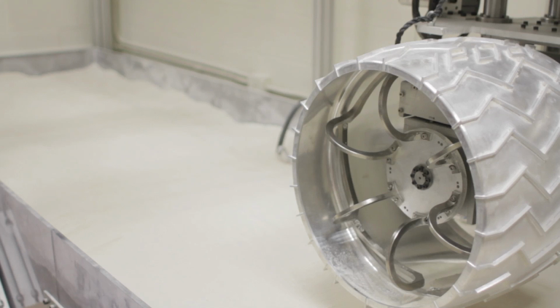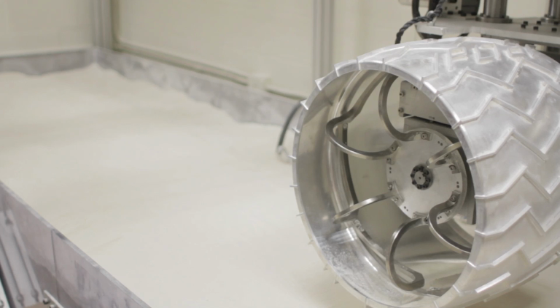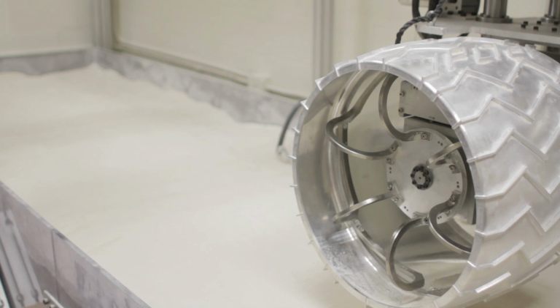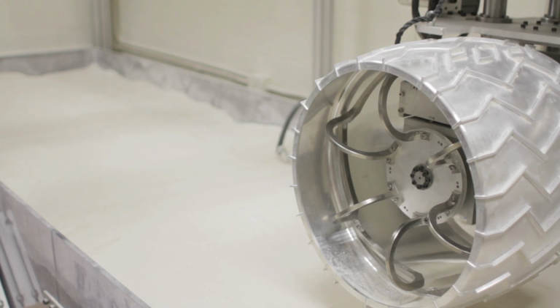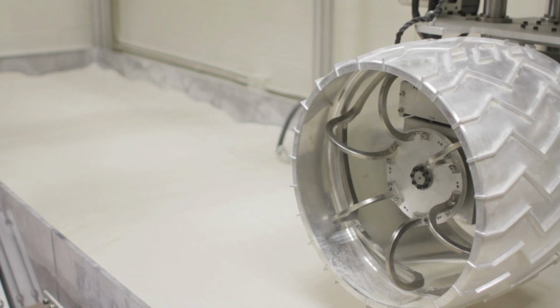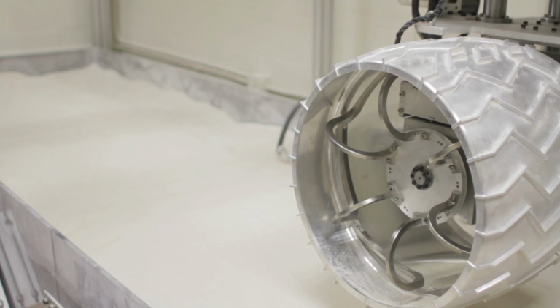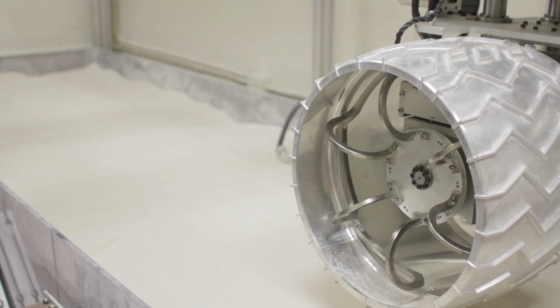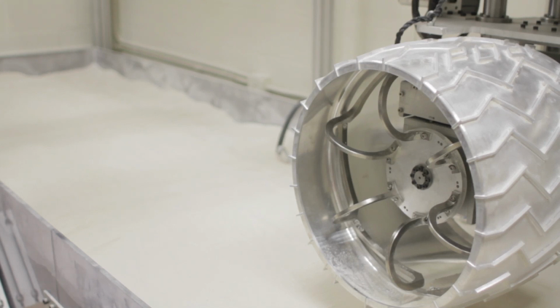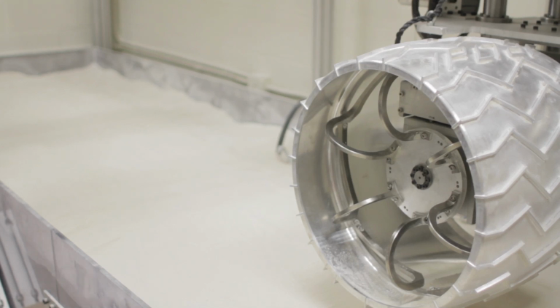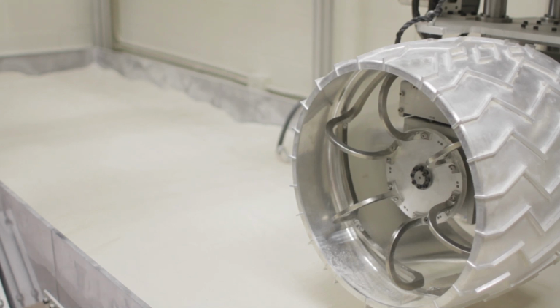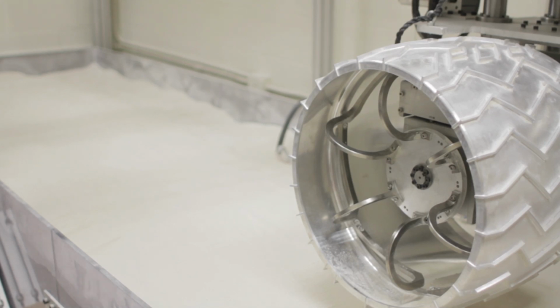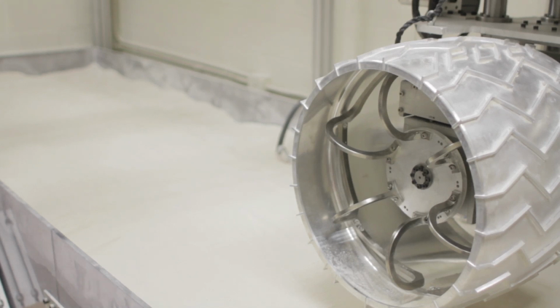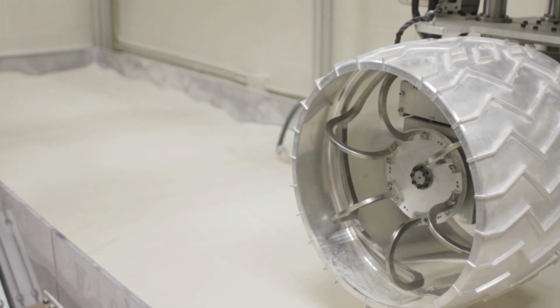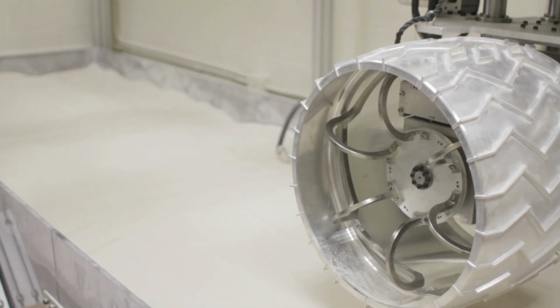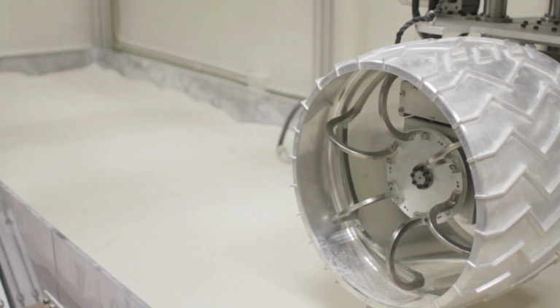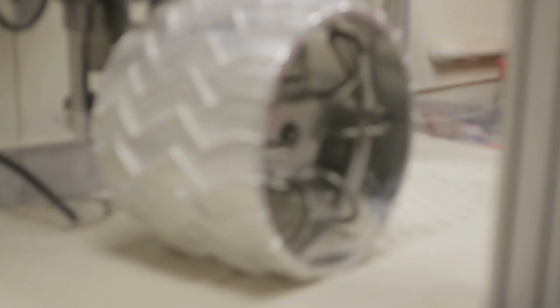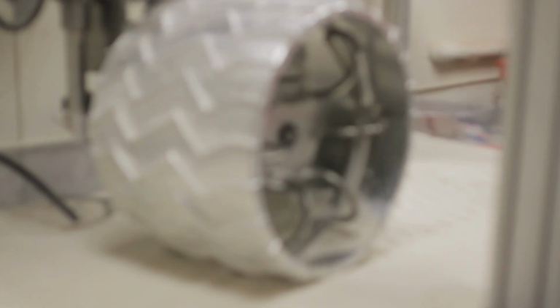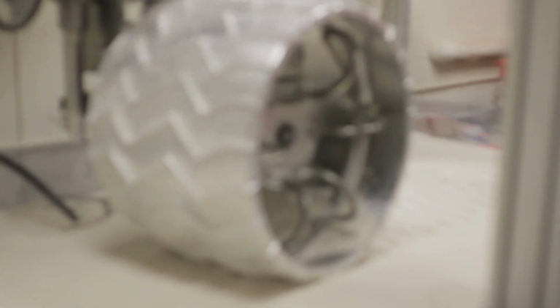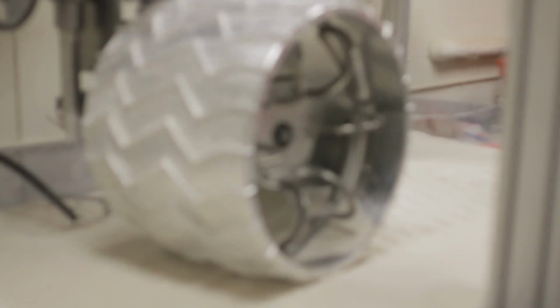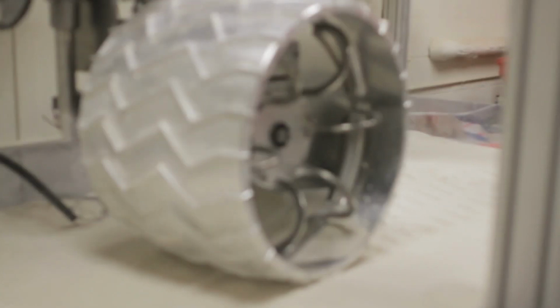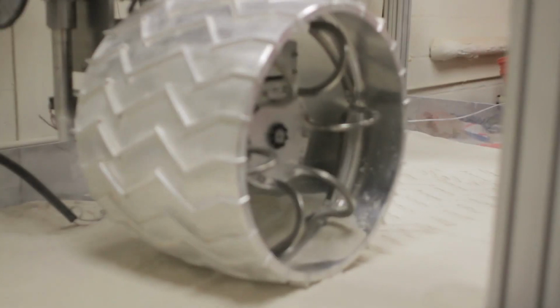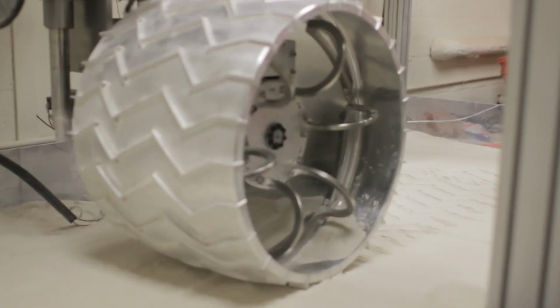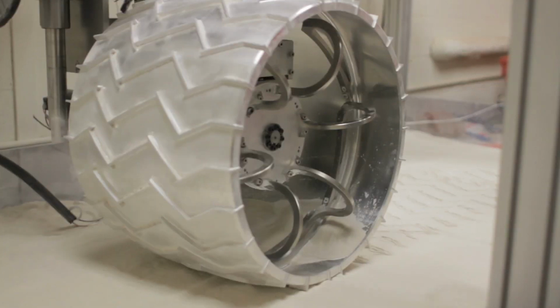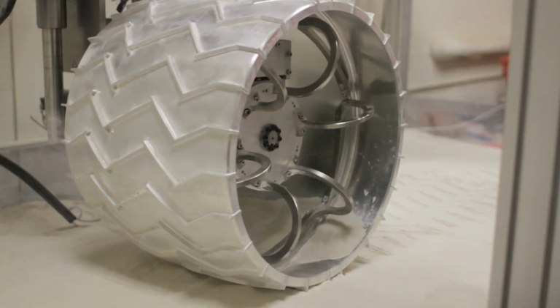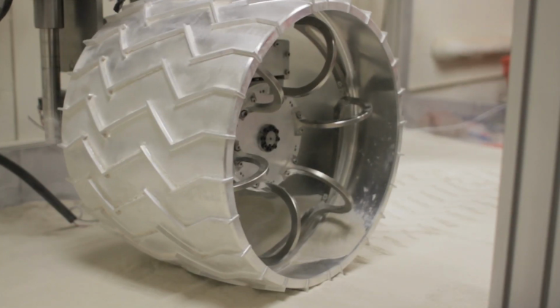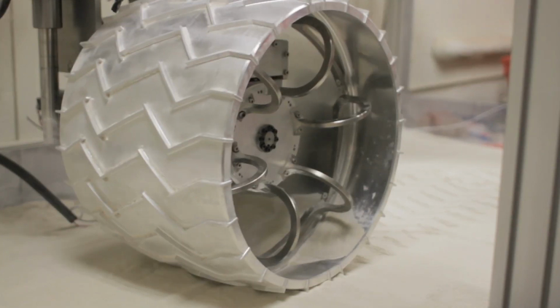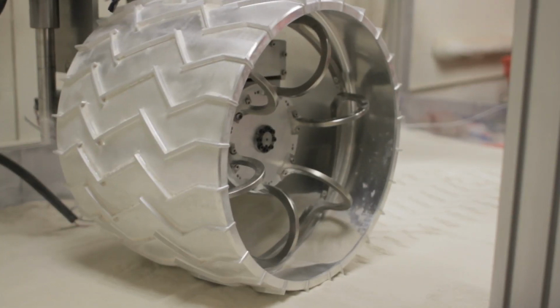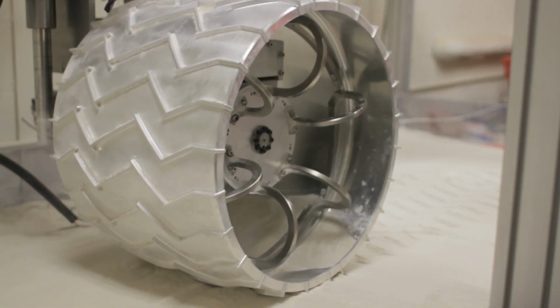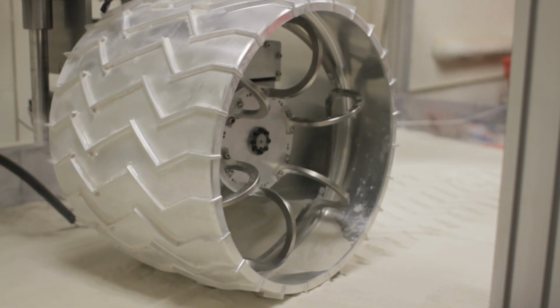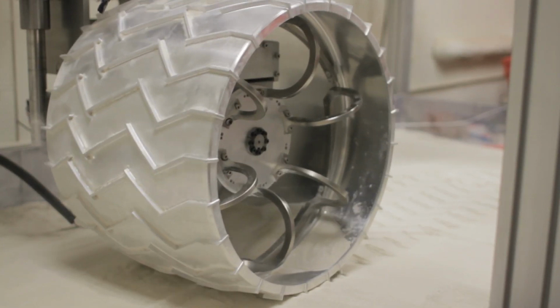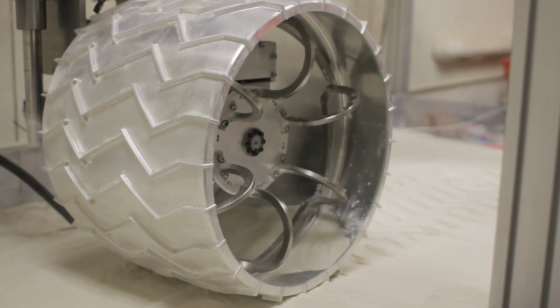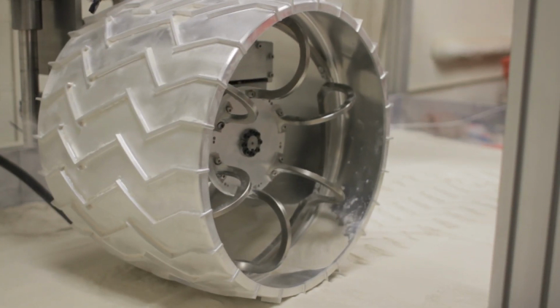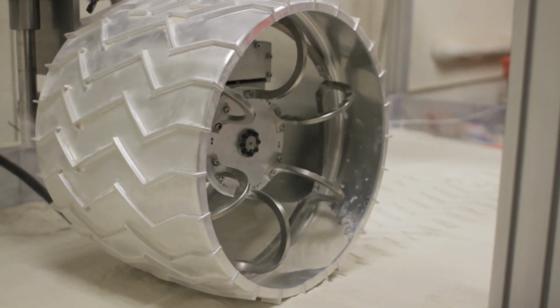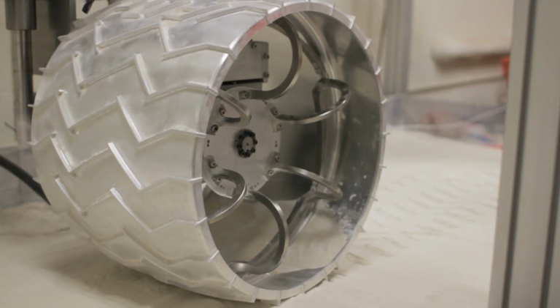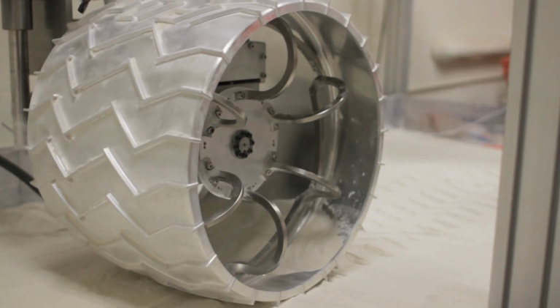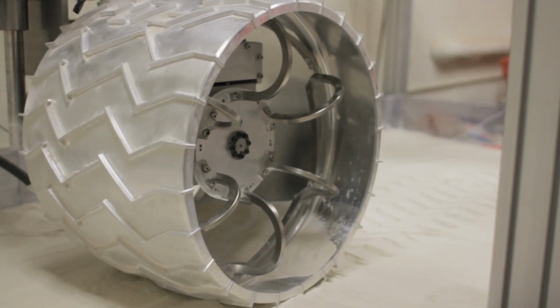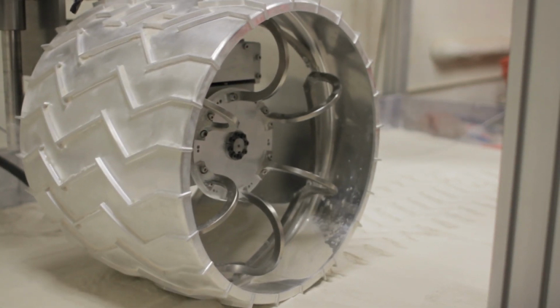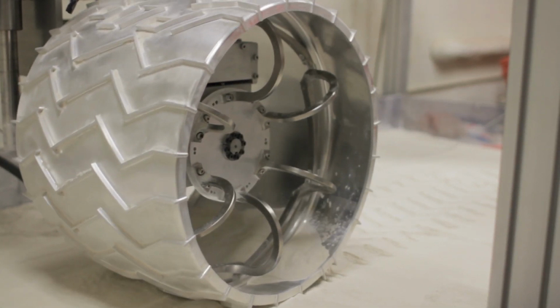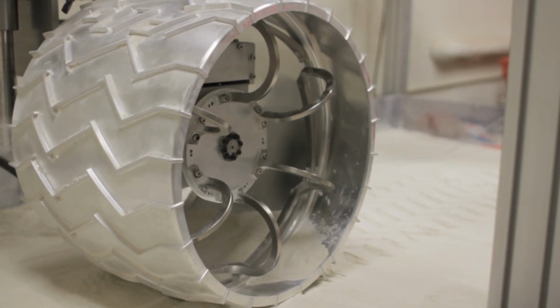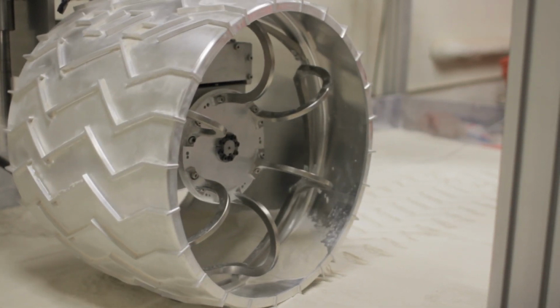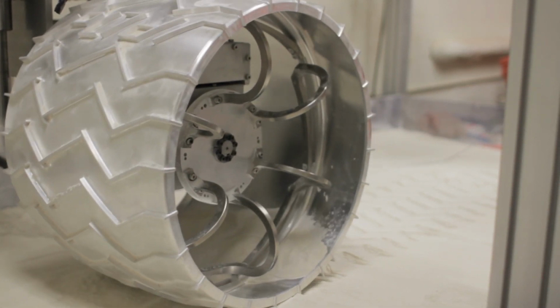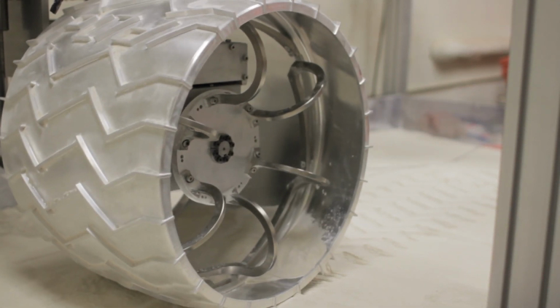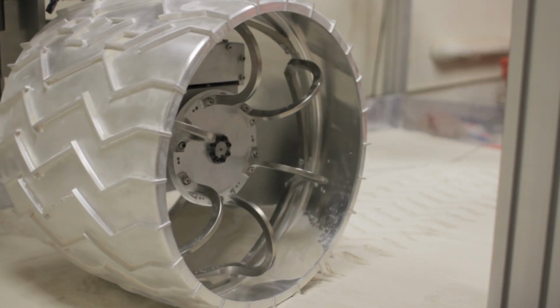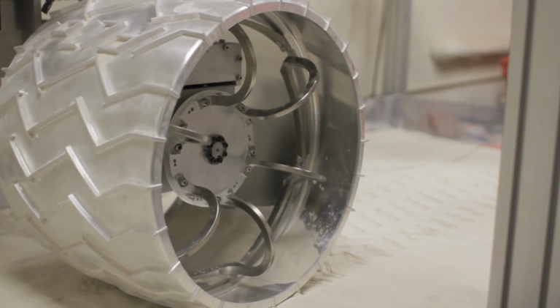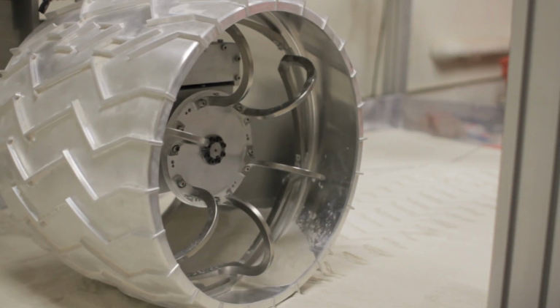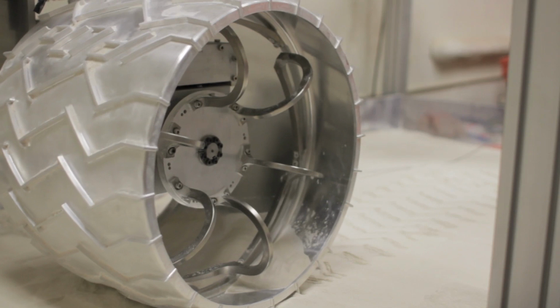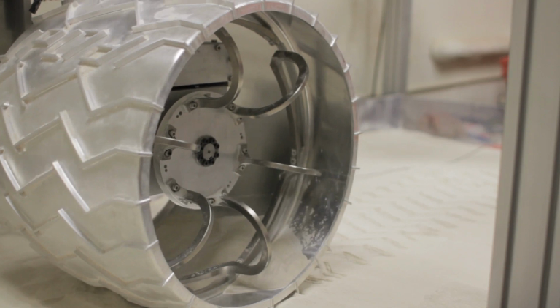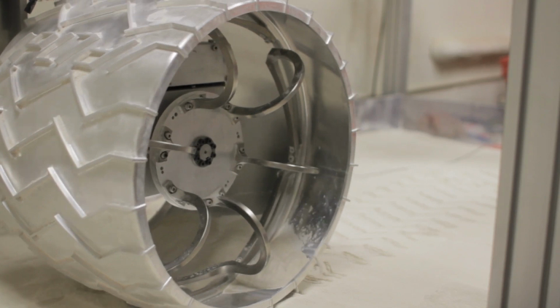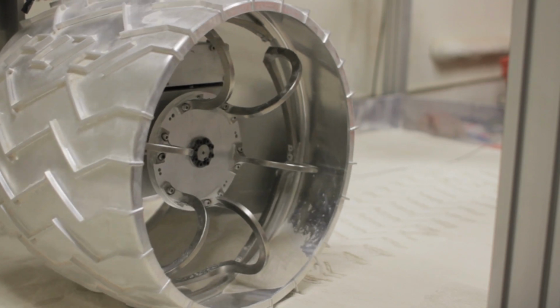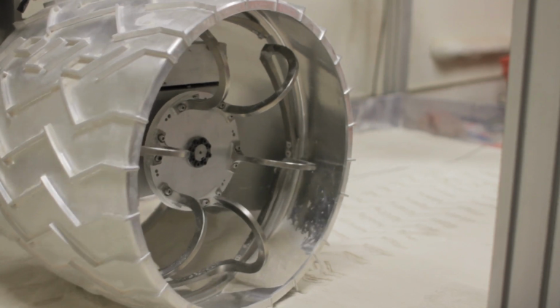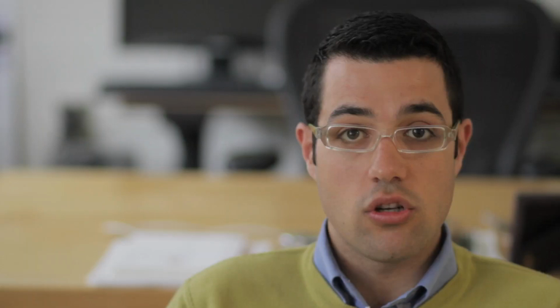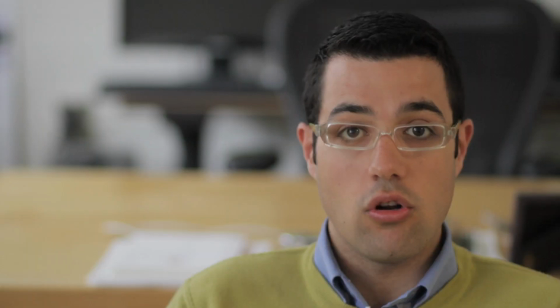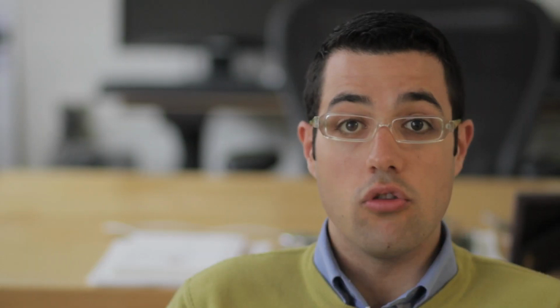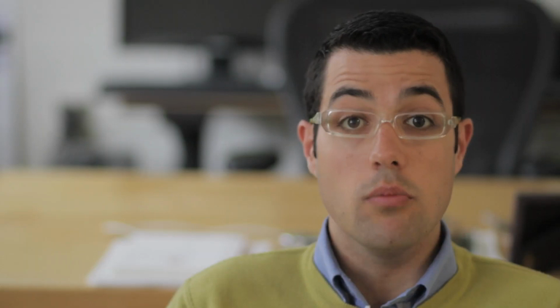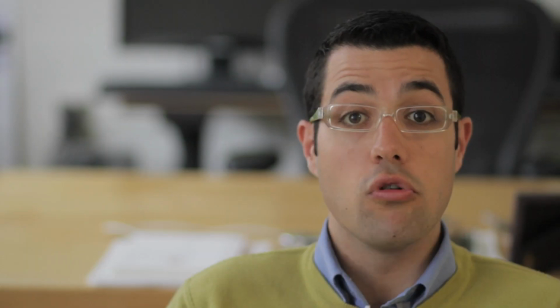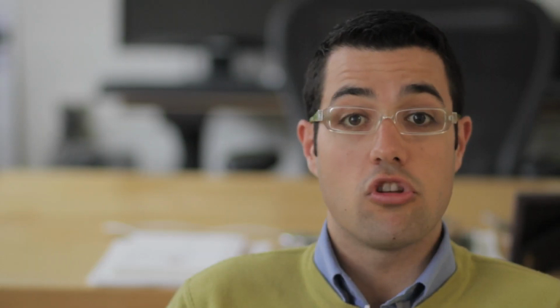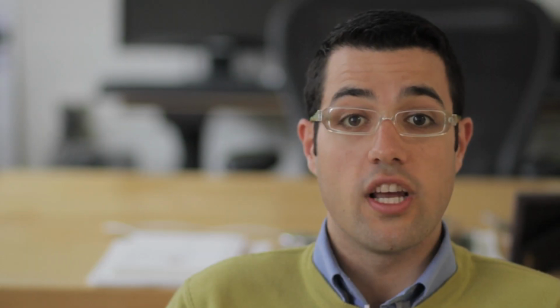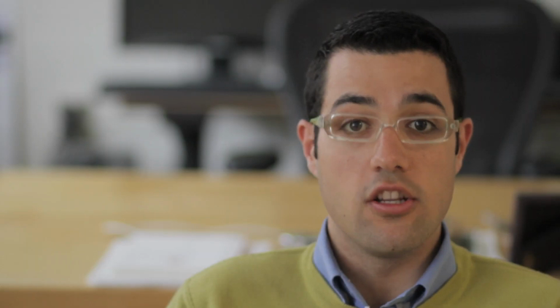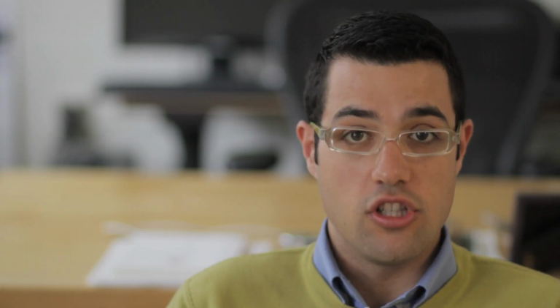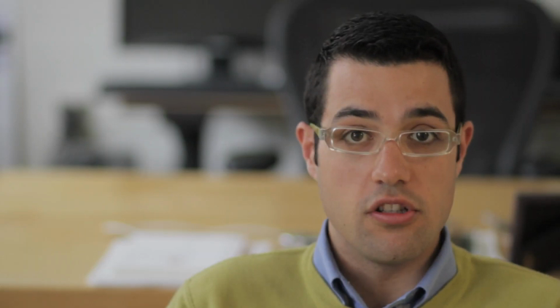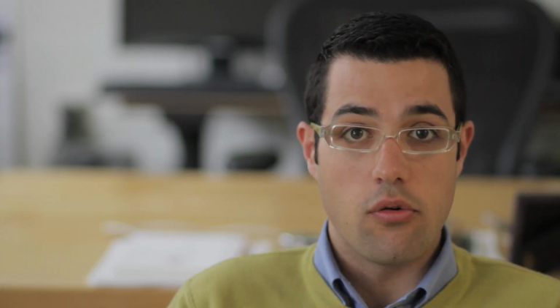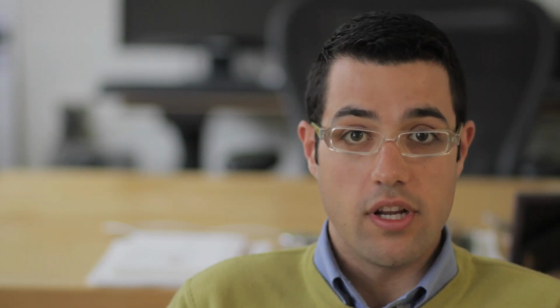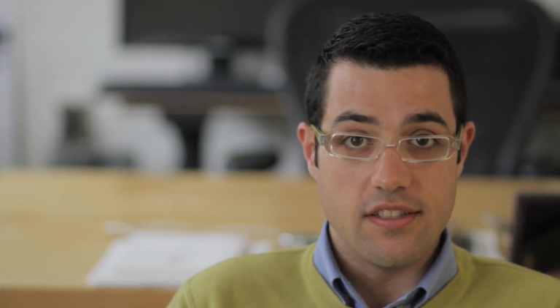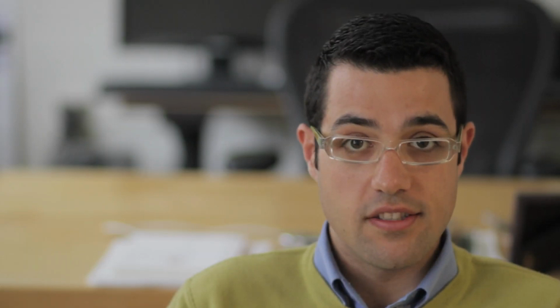For this reason, we are studying the performance of a single wheel in order to understand how this wheel develops traction on the most challenging terrains.